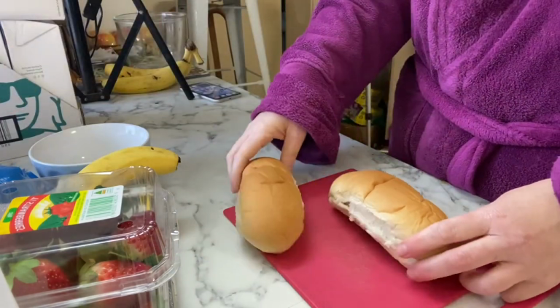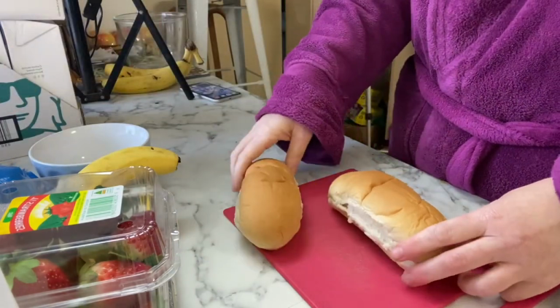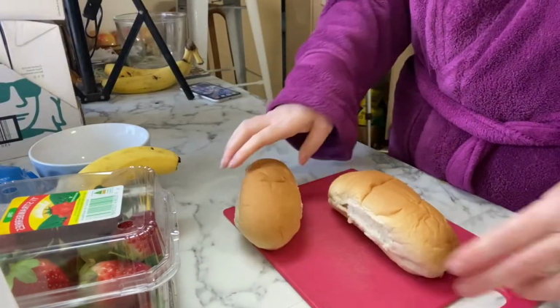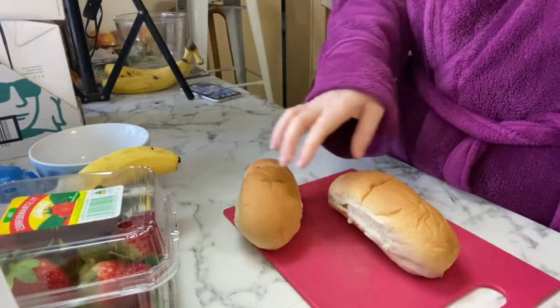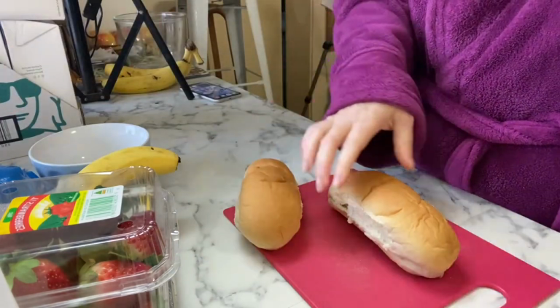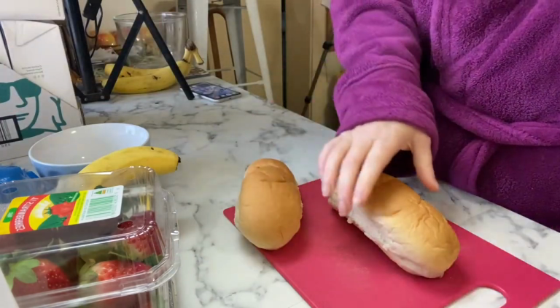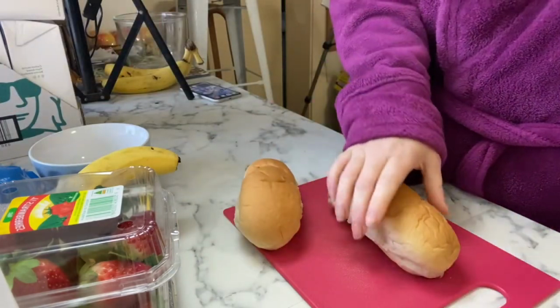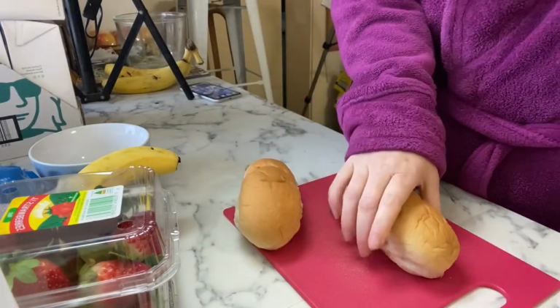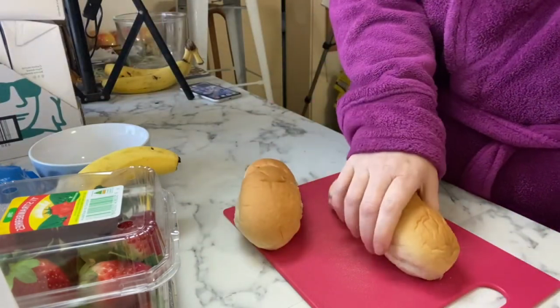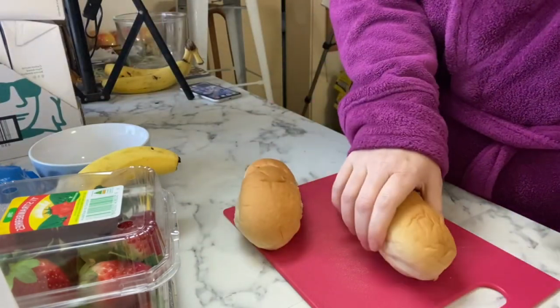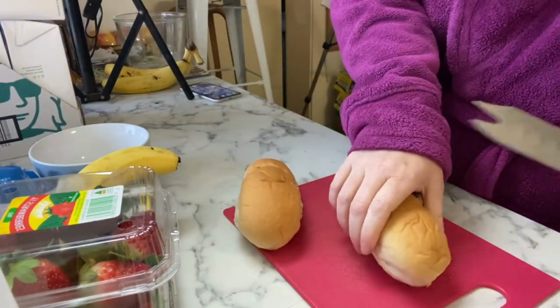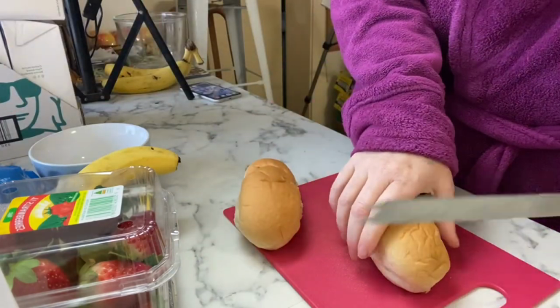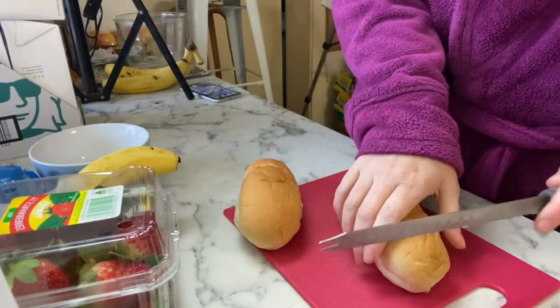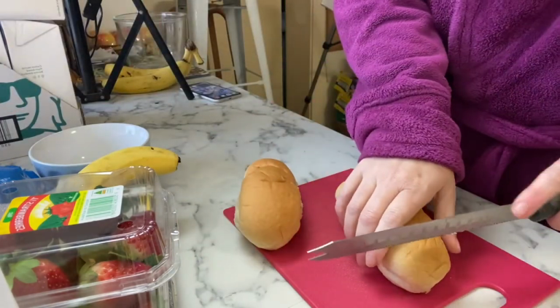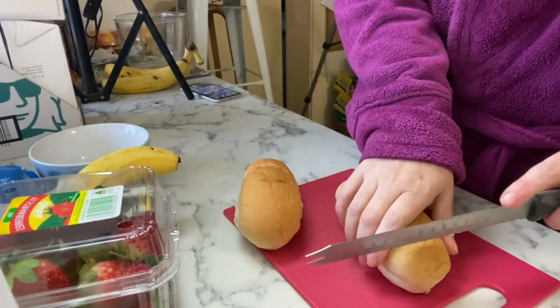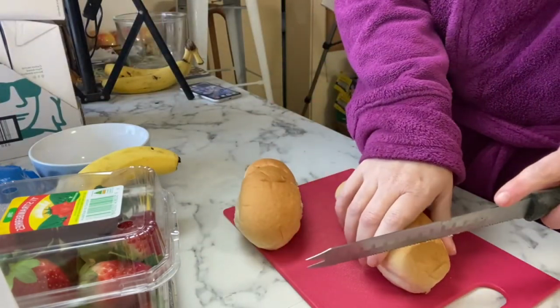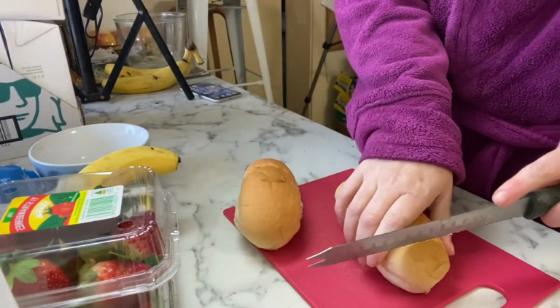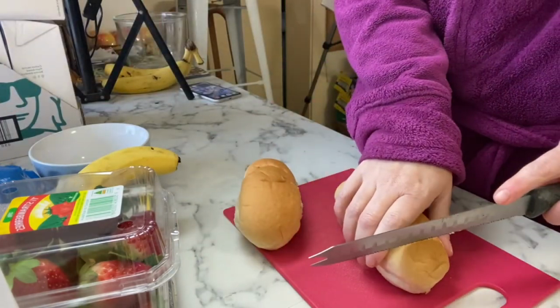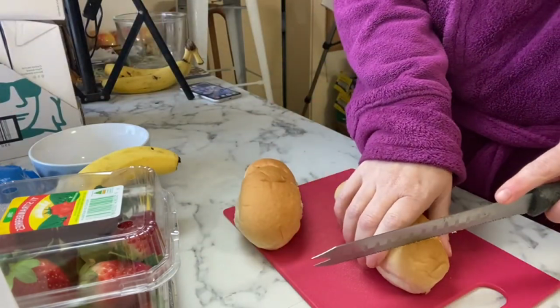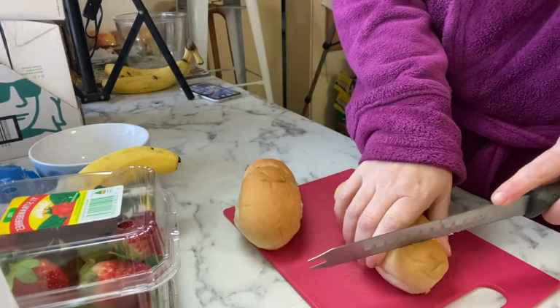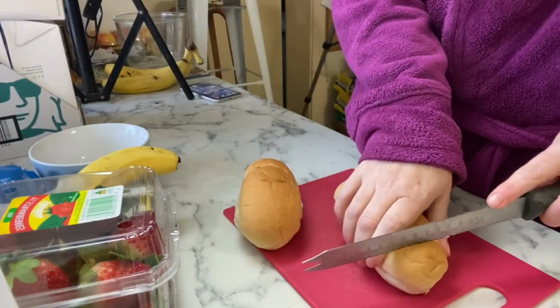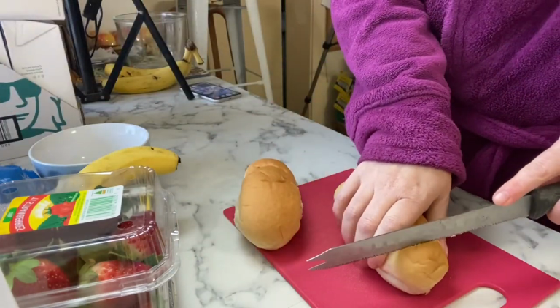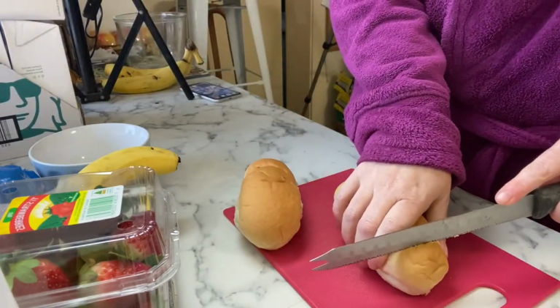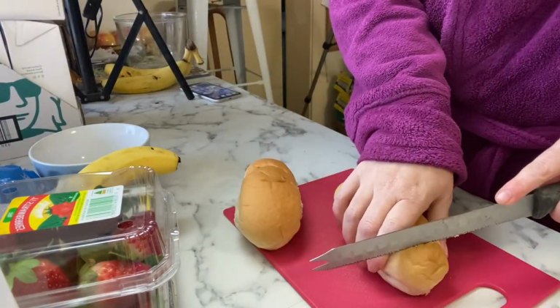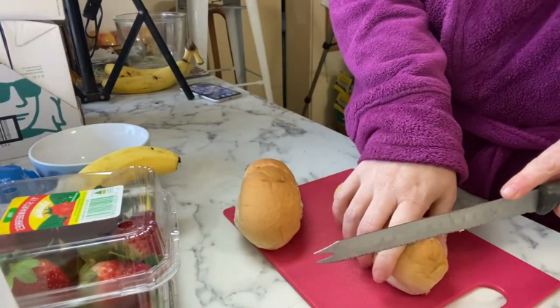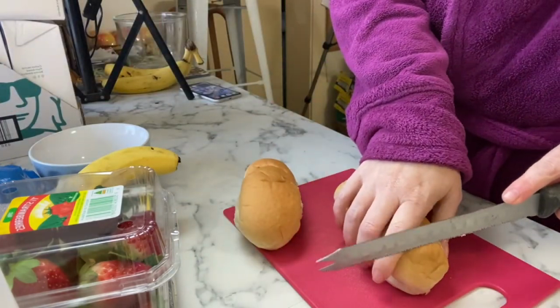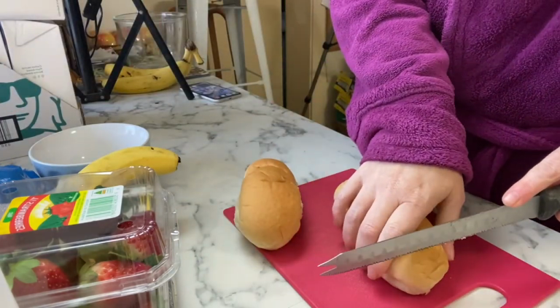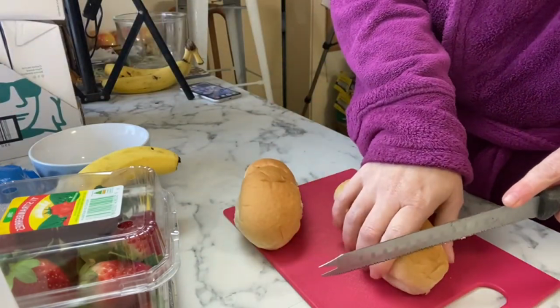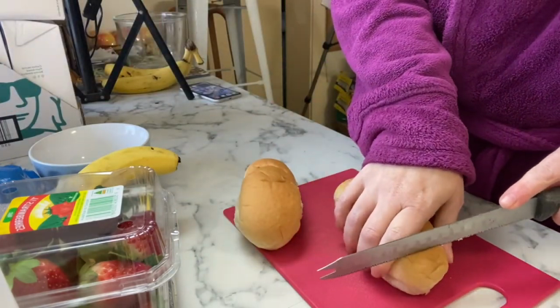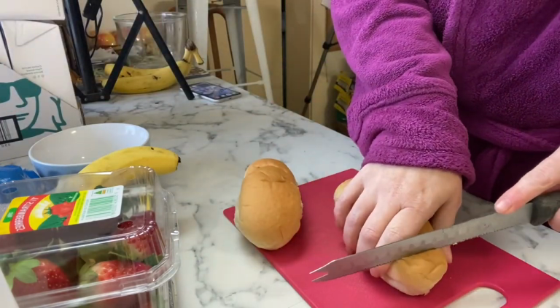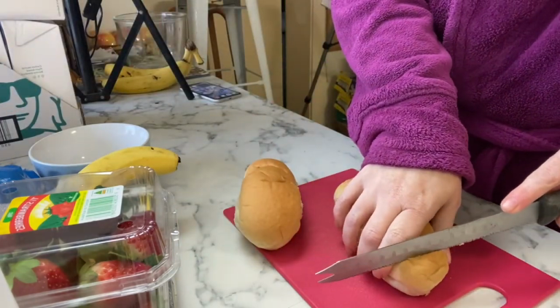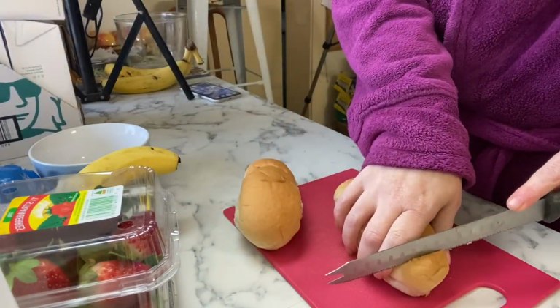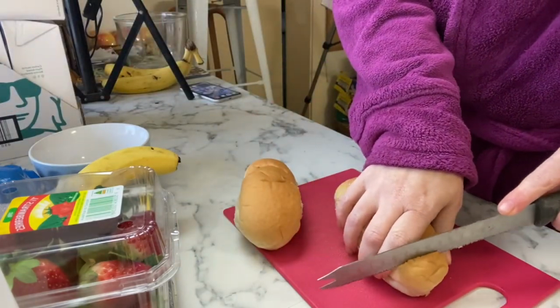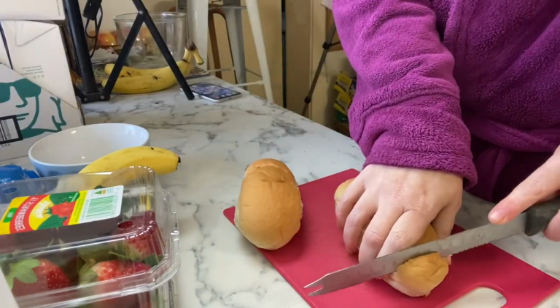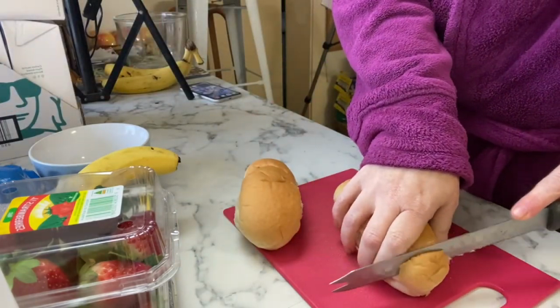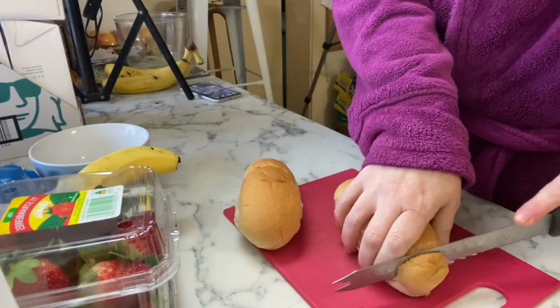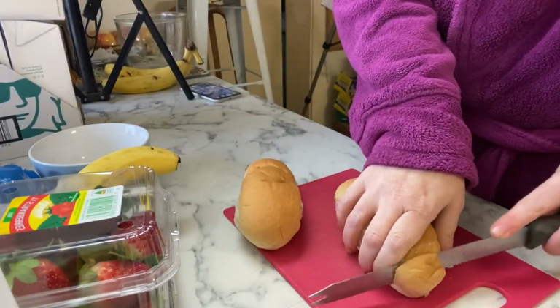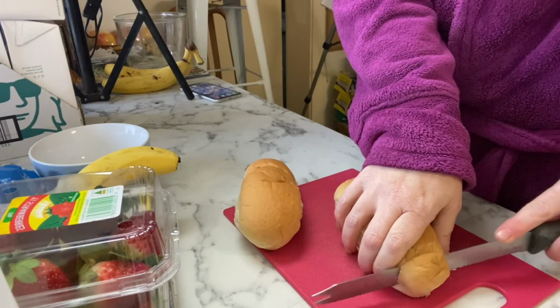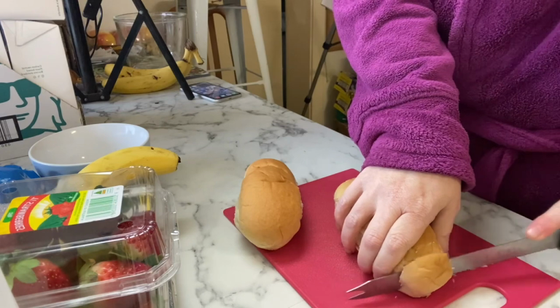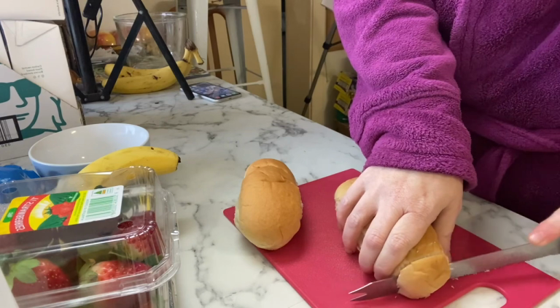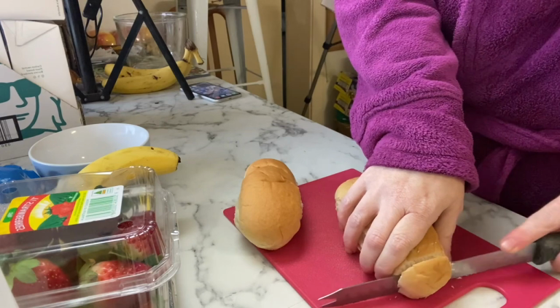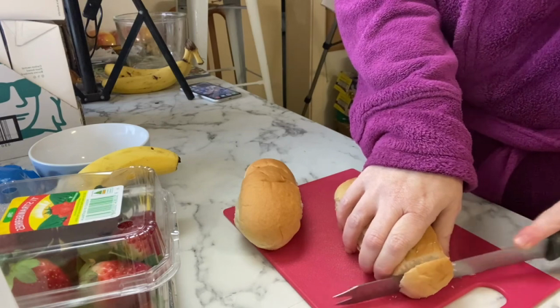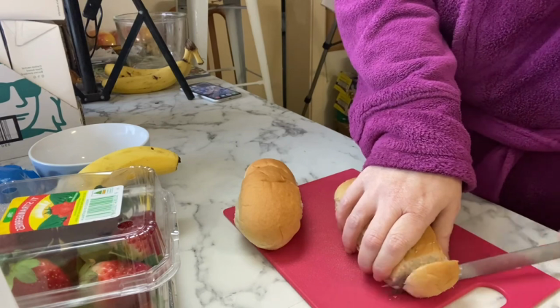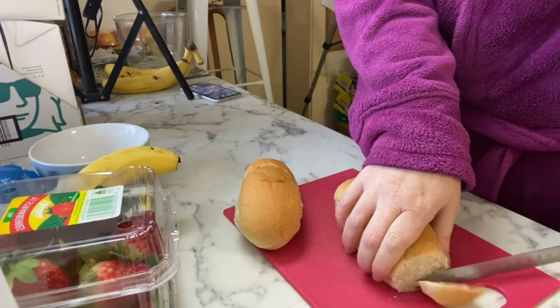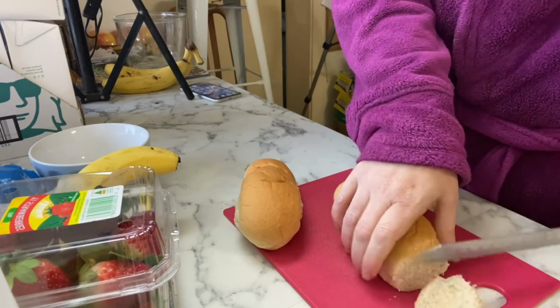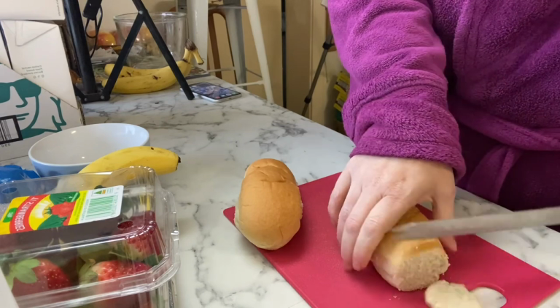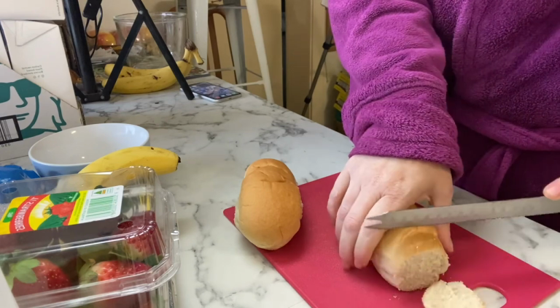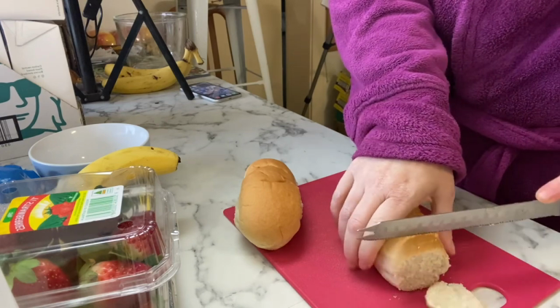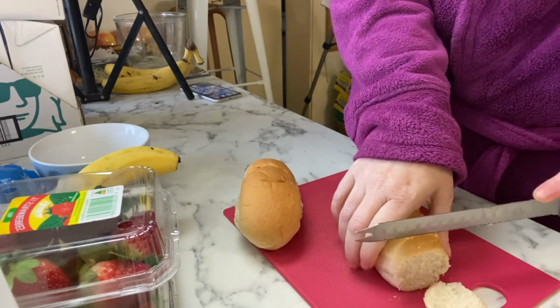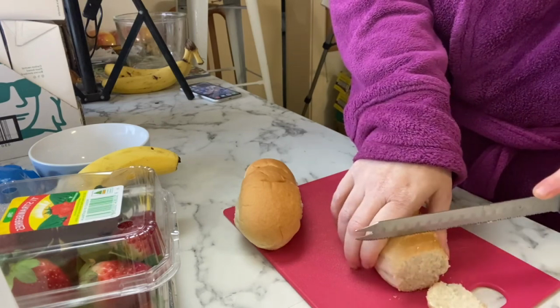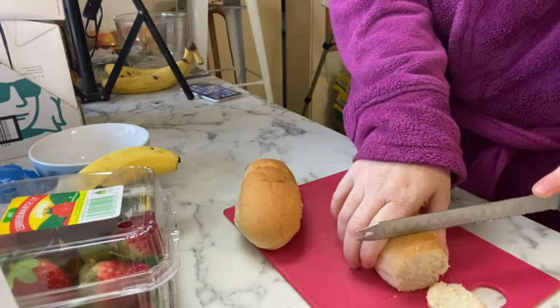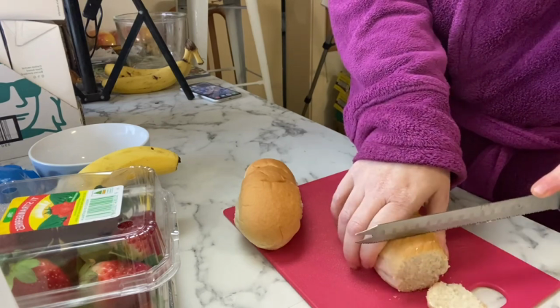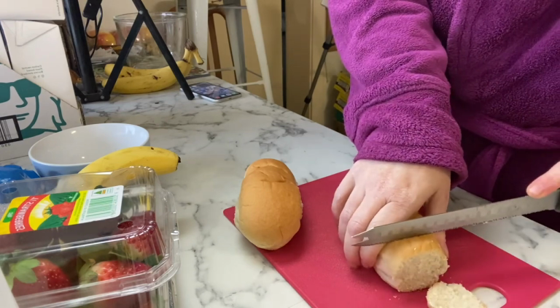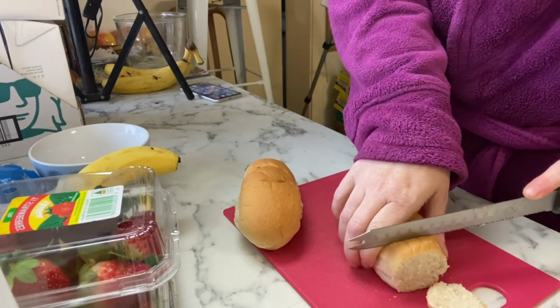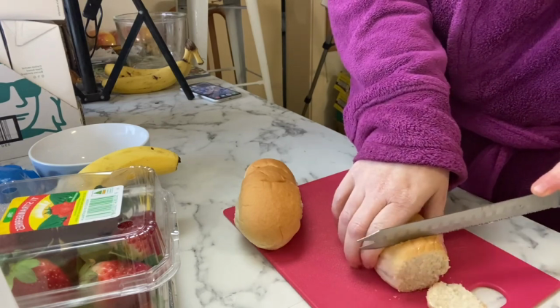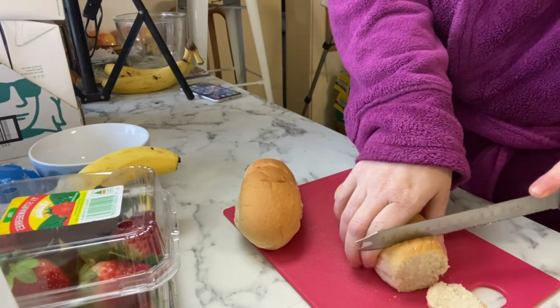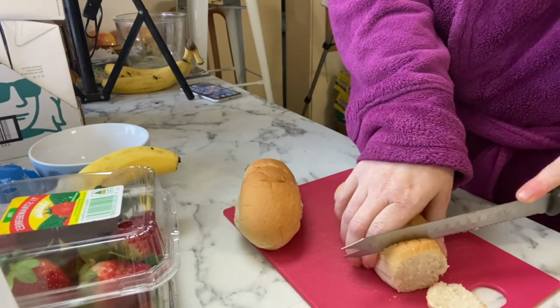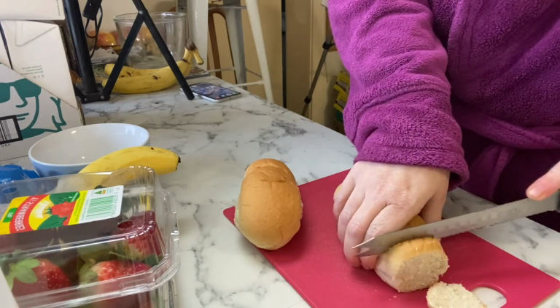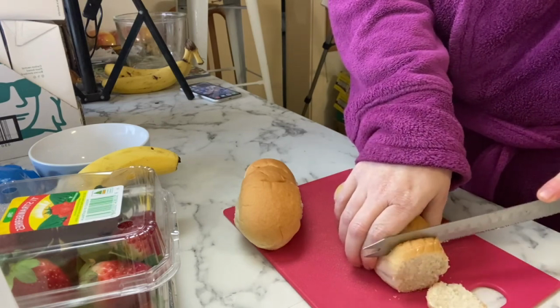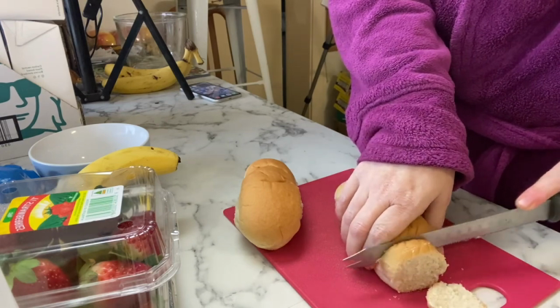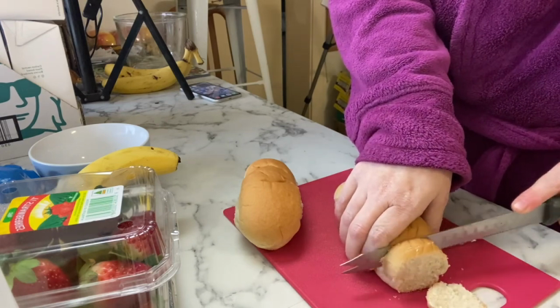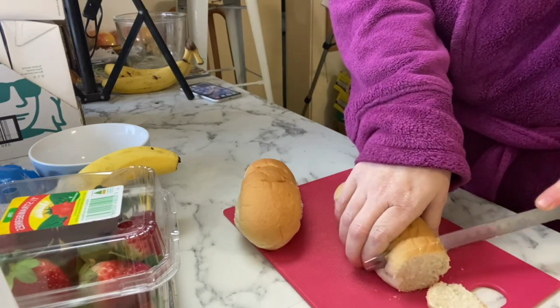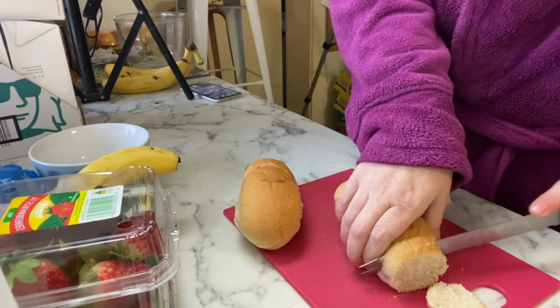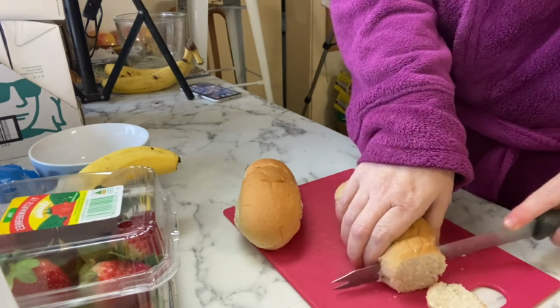First of all, I did one roll per person and I just cut it up into little chunks.